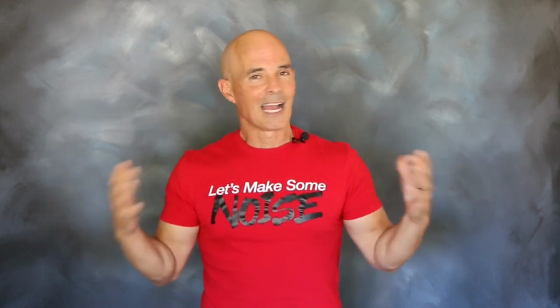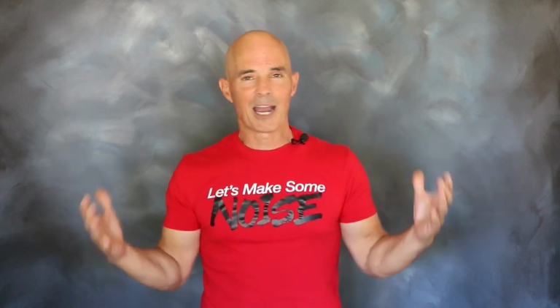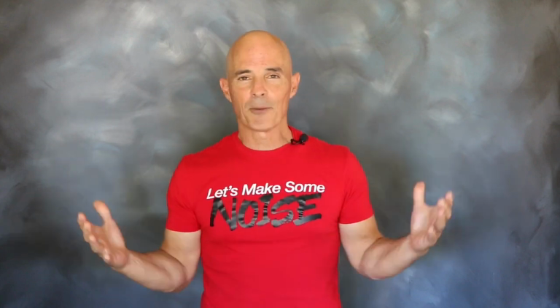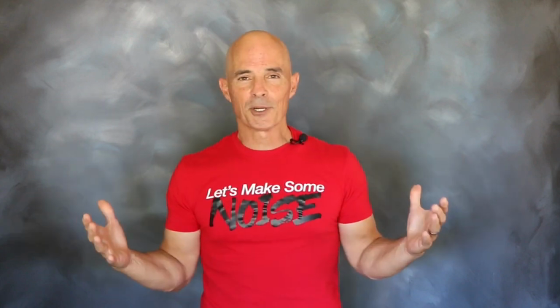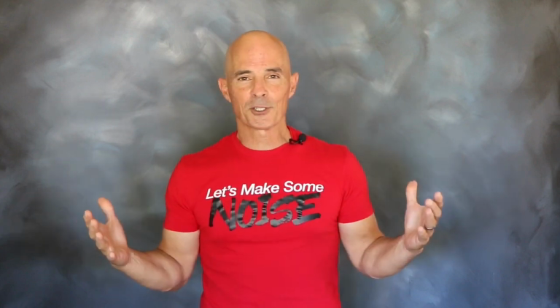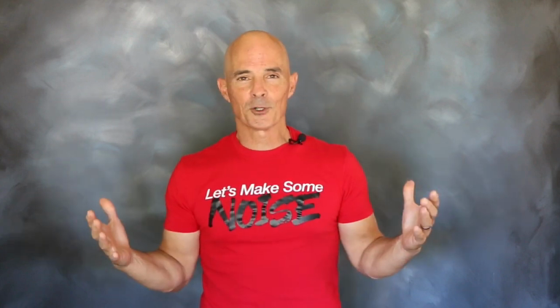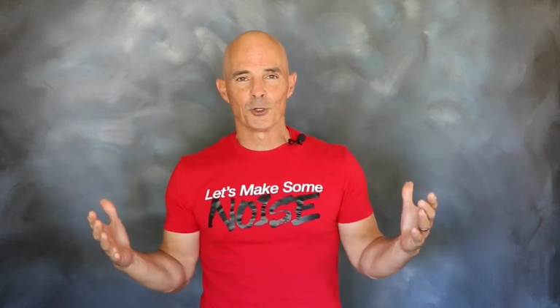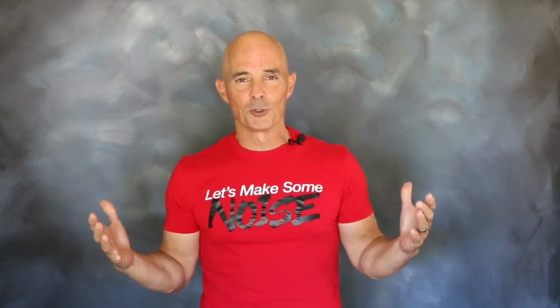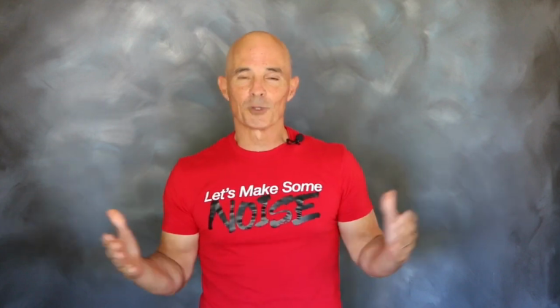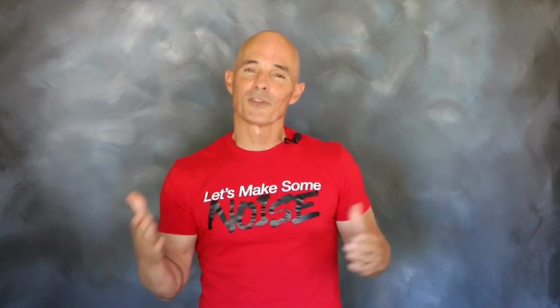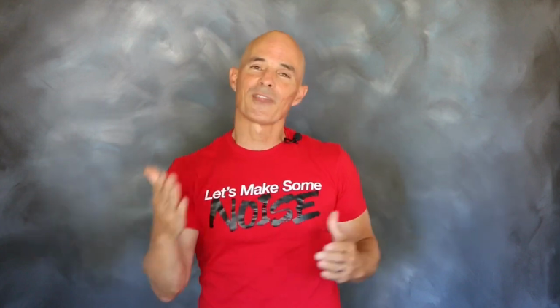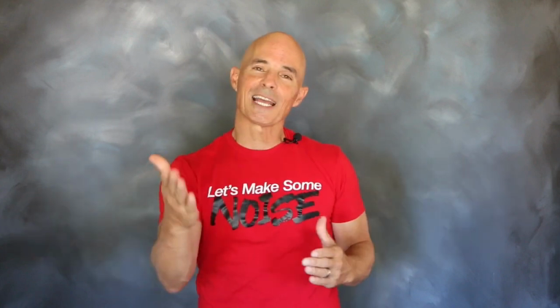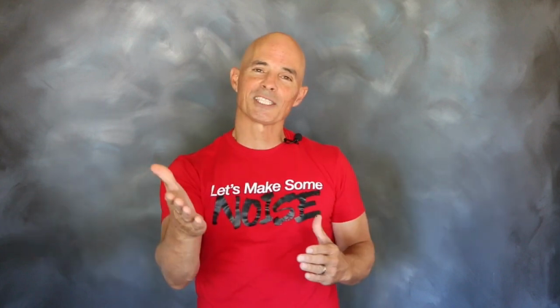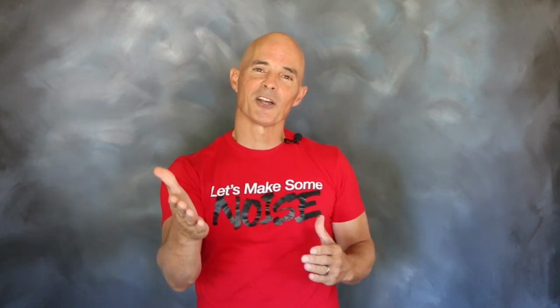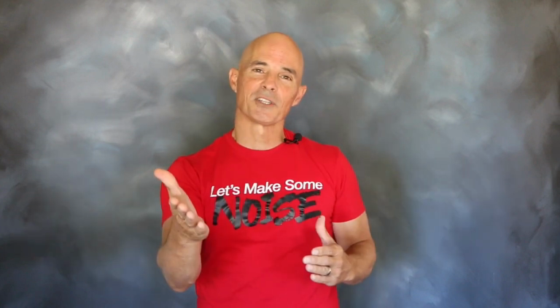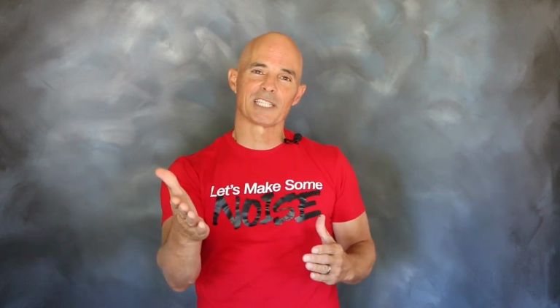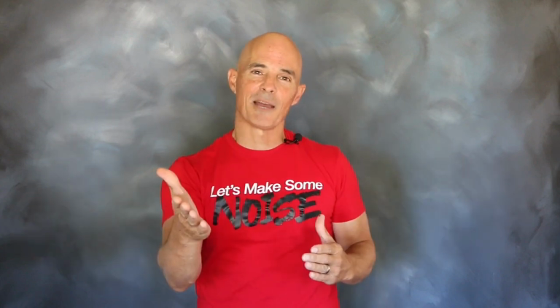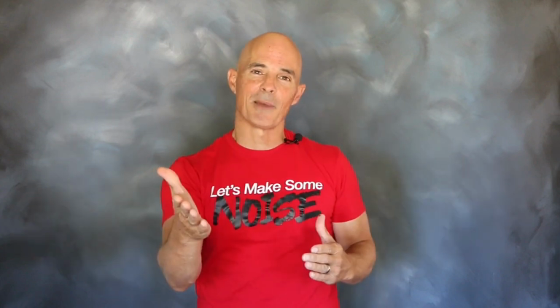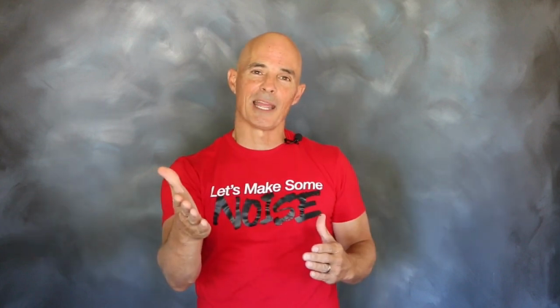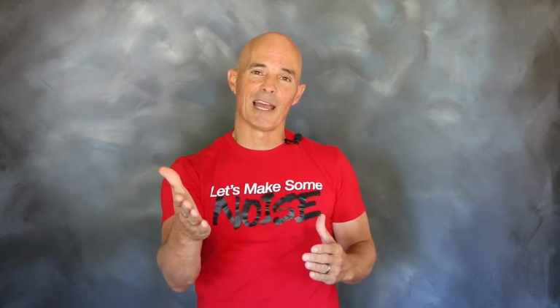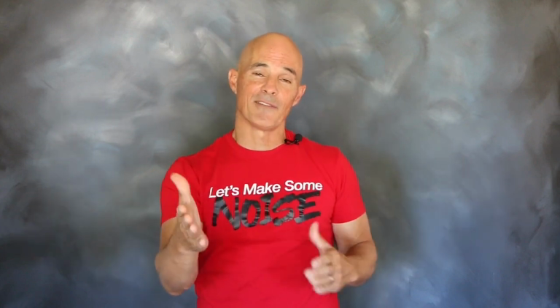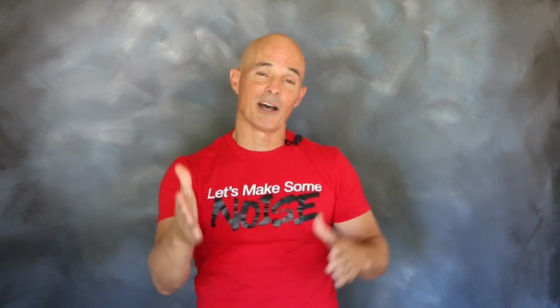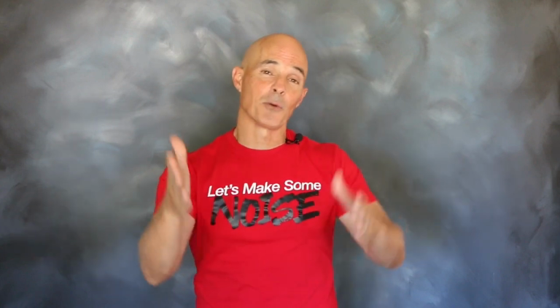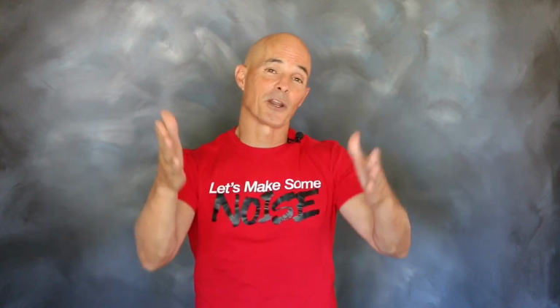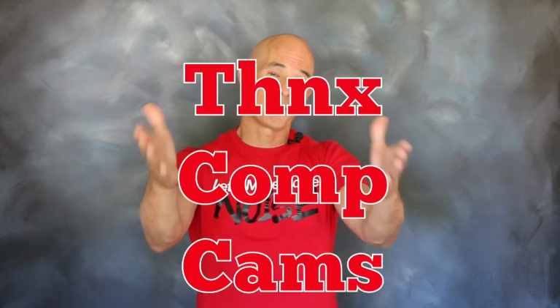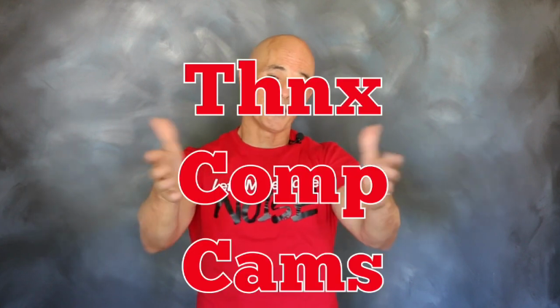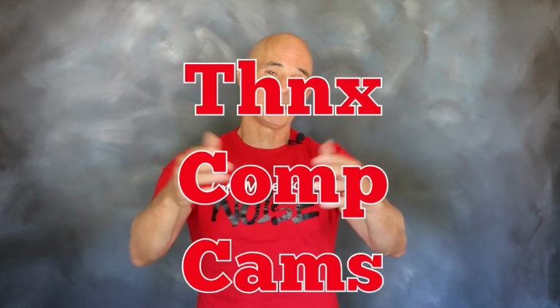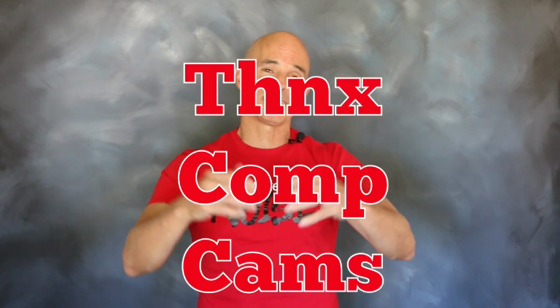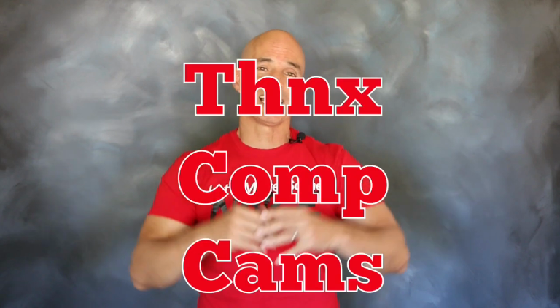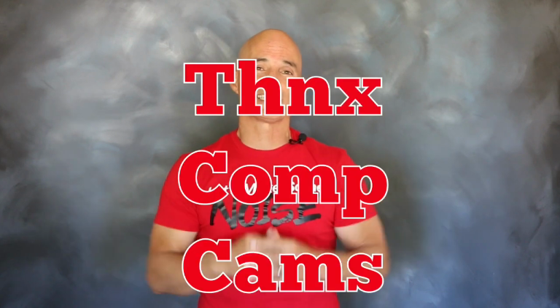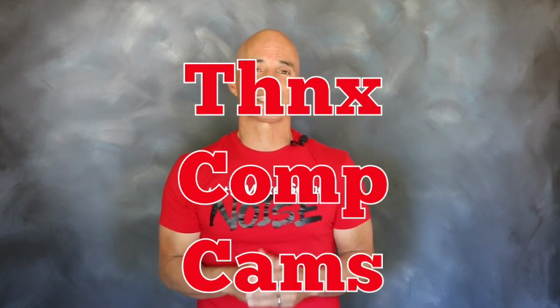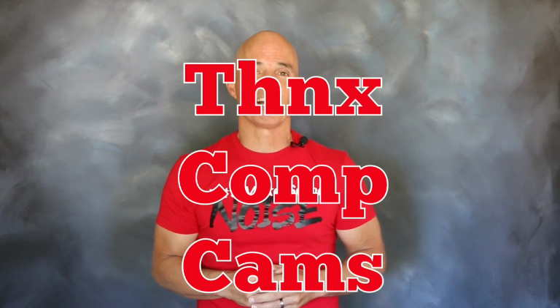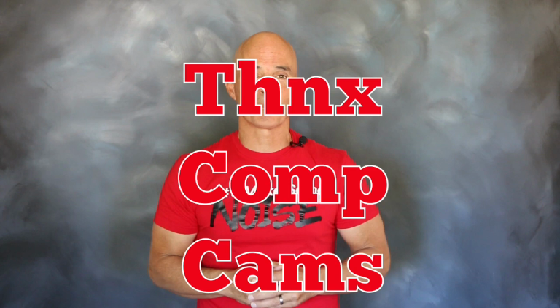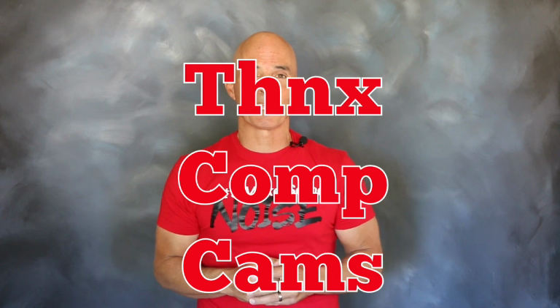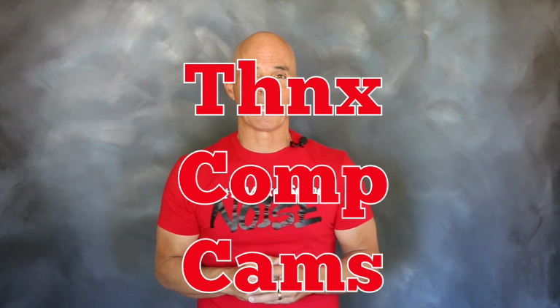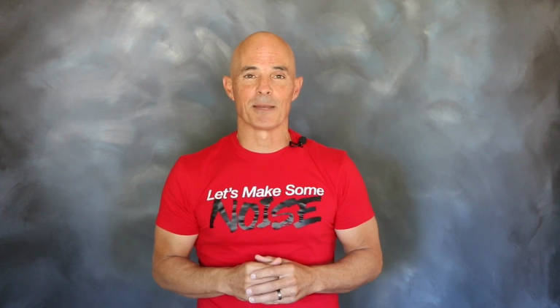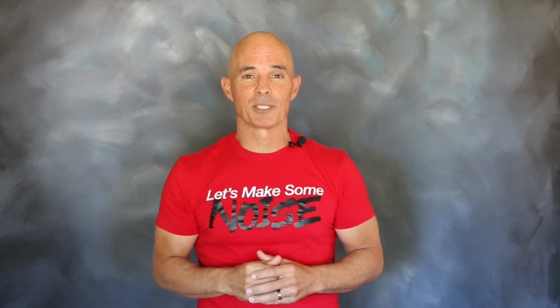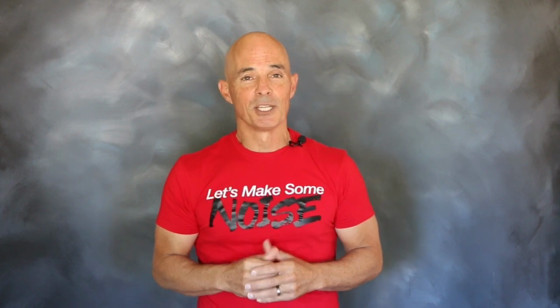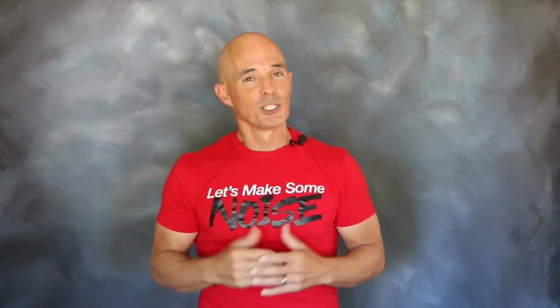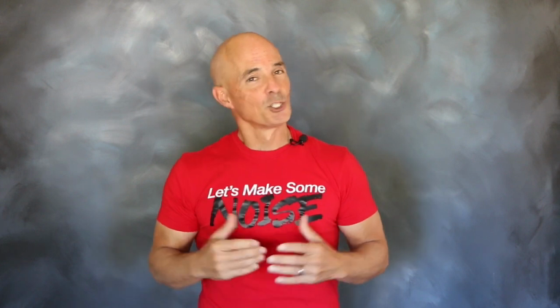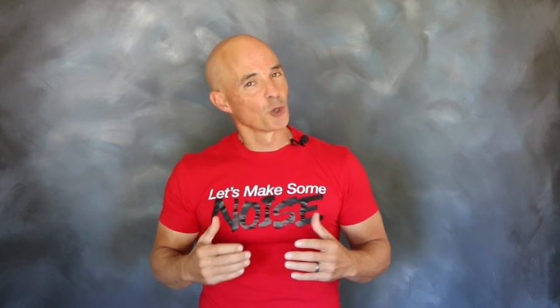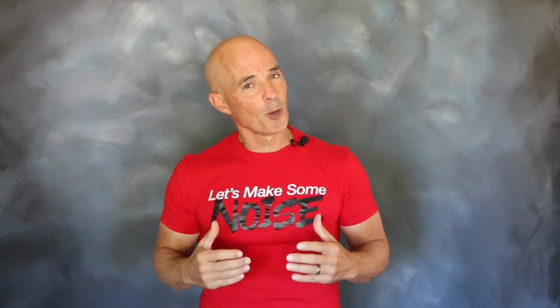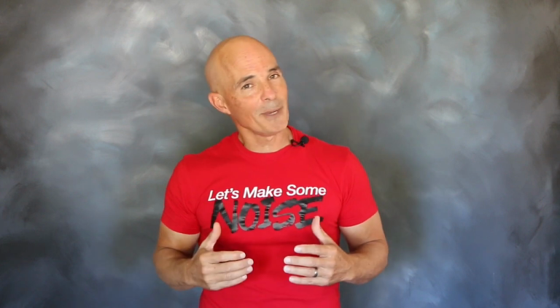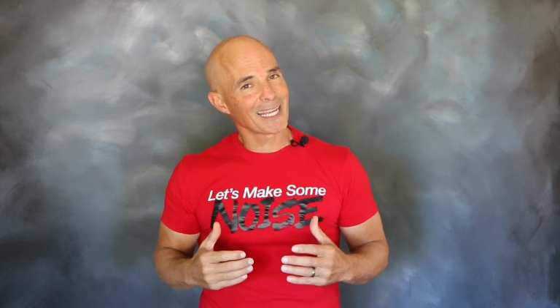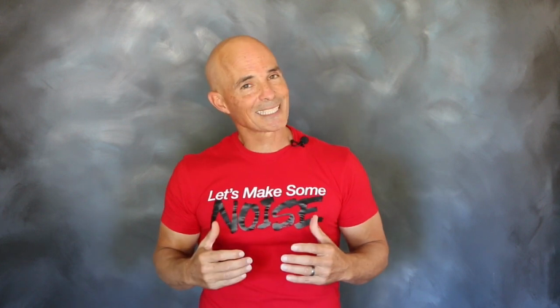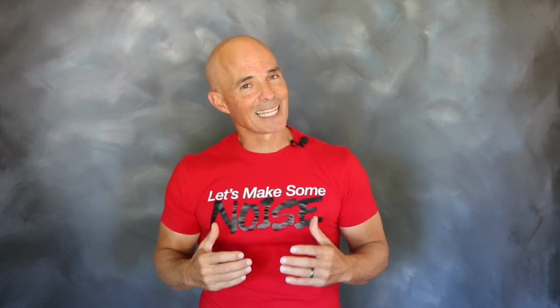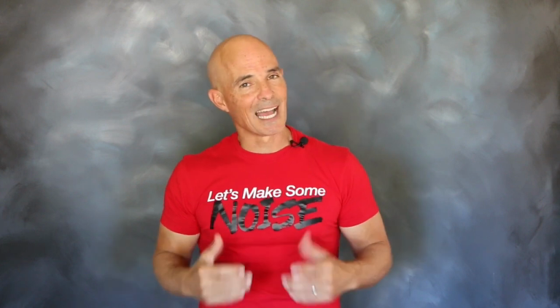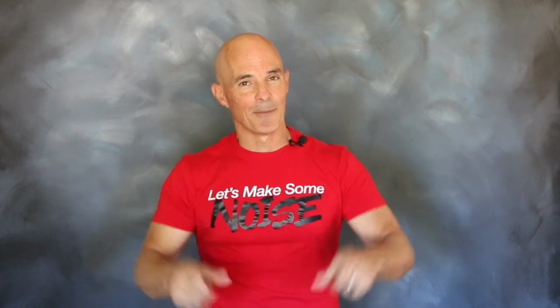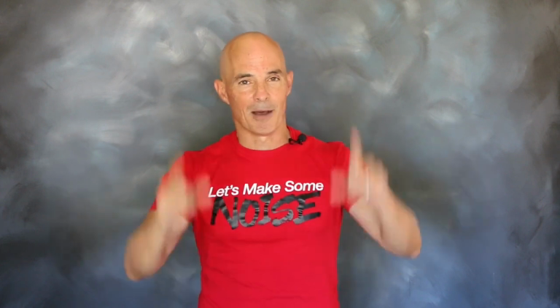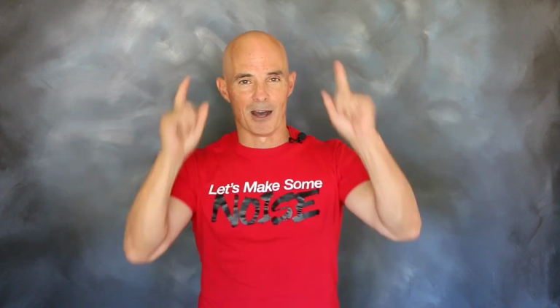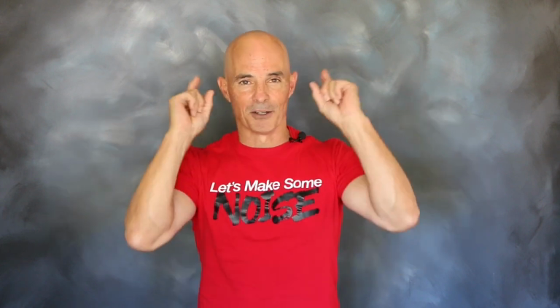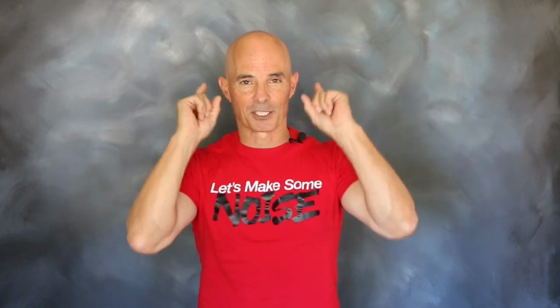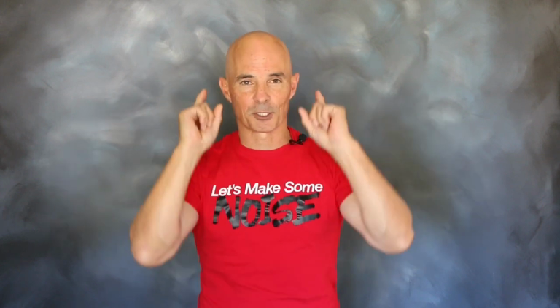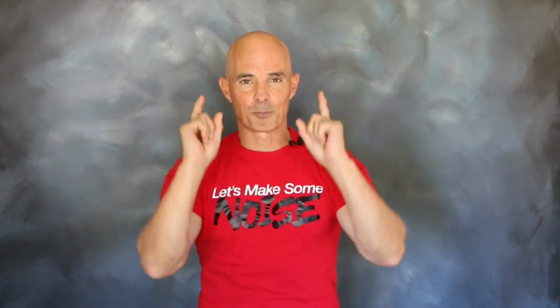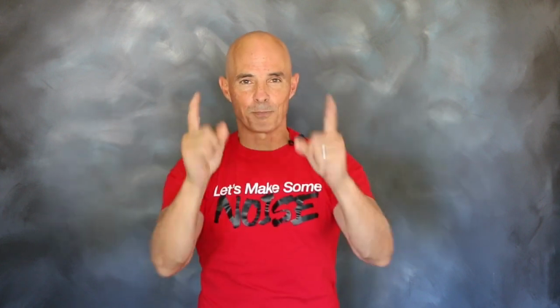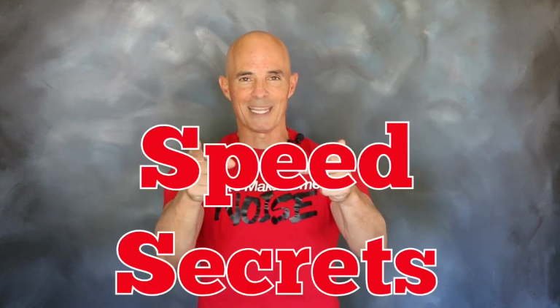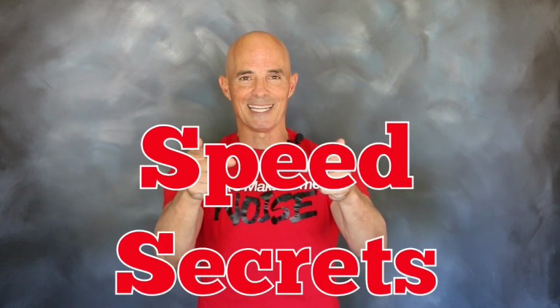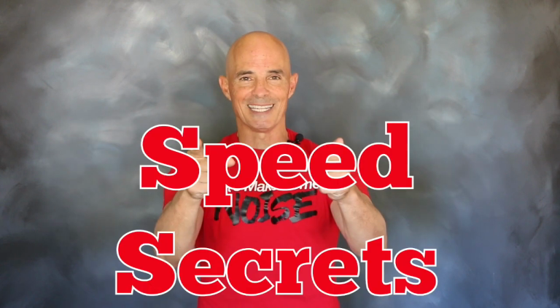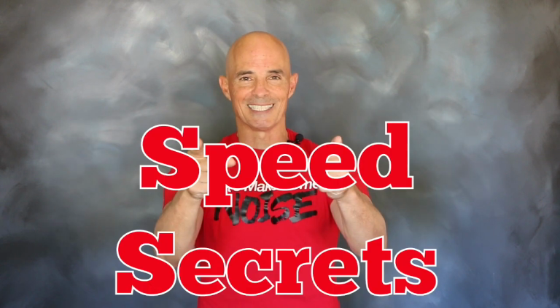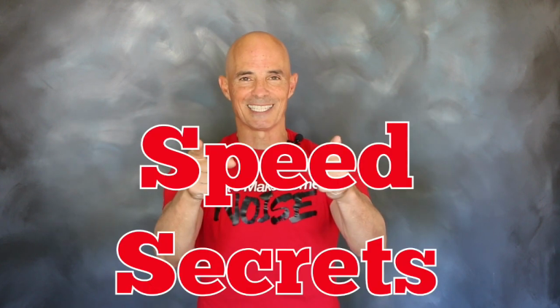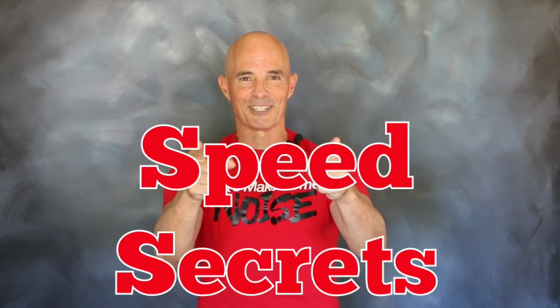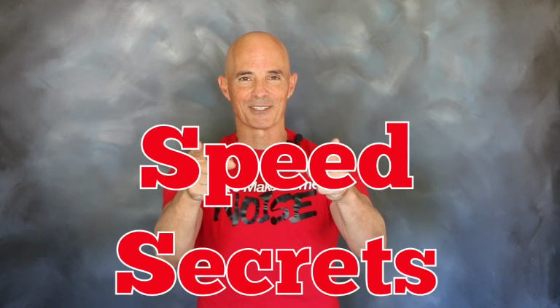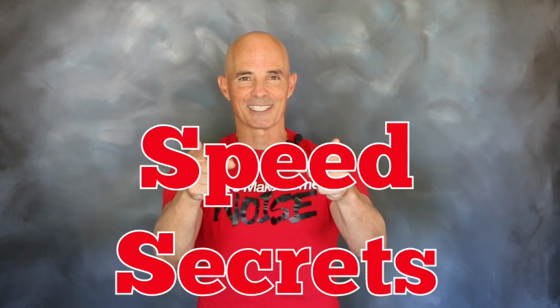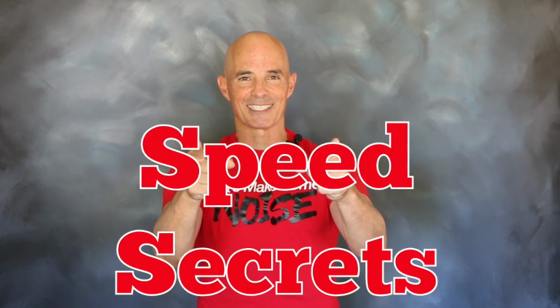I'm Richard Holdner, that's all the time I have. I want to thank the guys at CompCams. Join me next time on Speed Secrets.